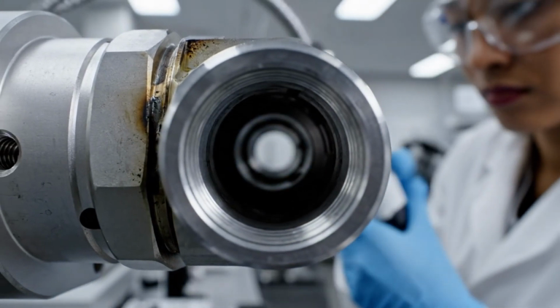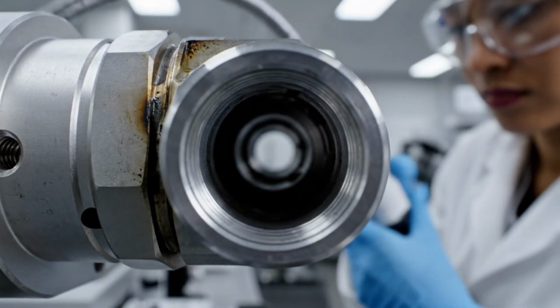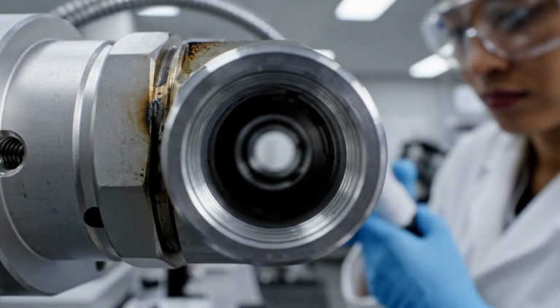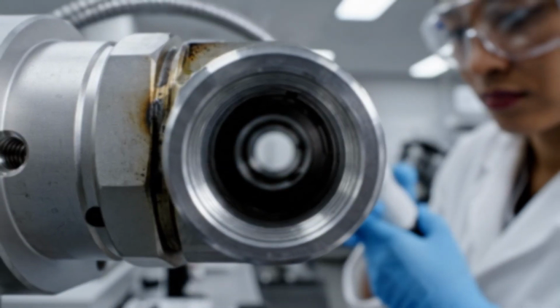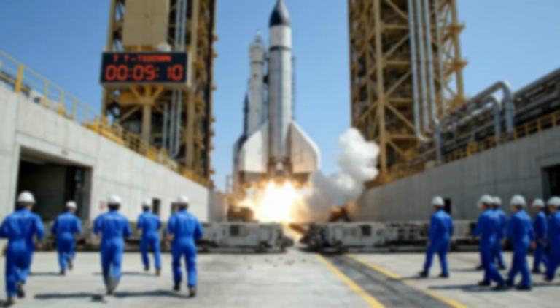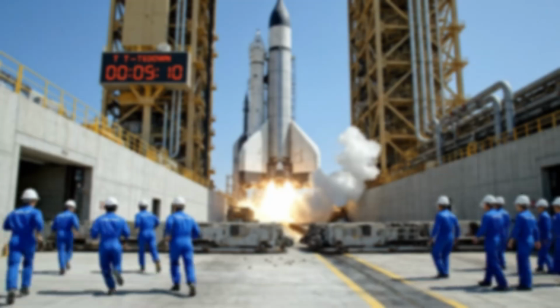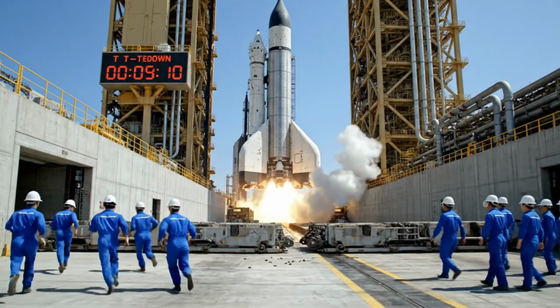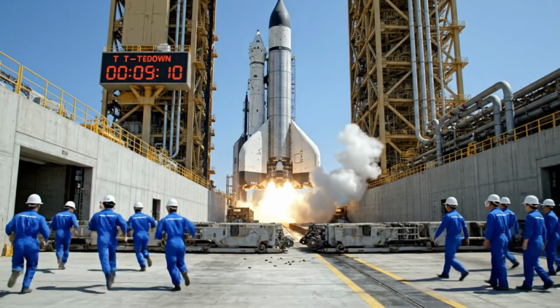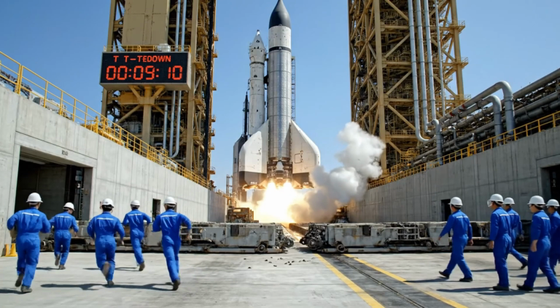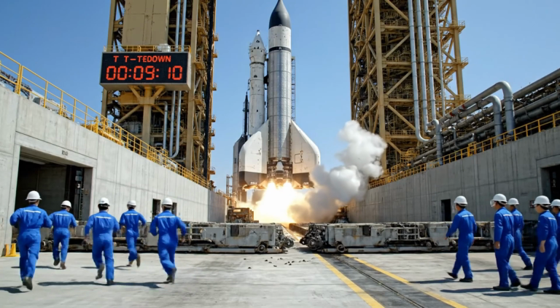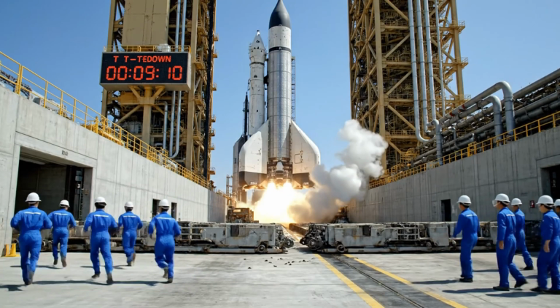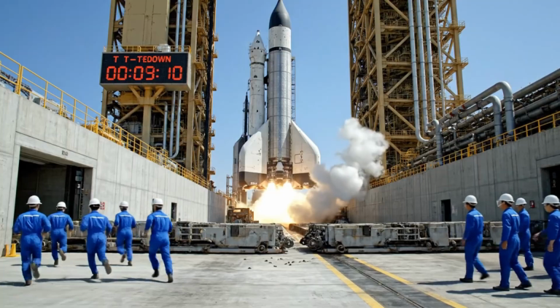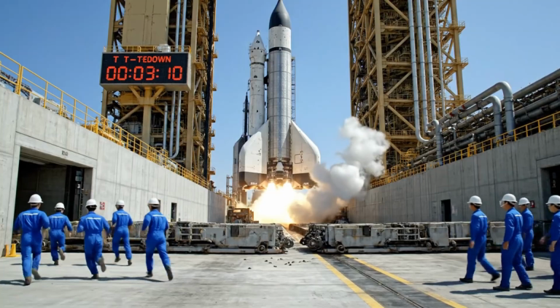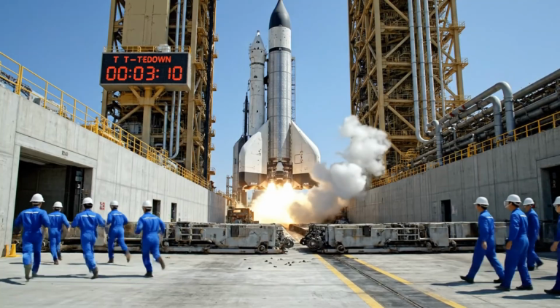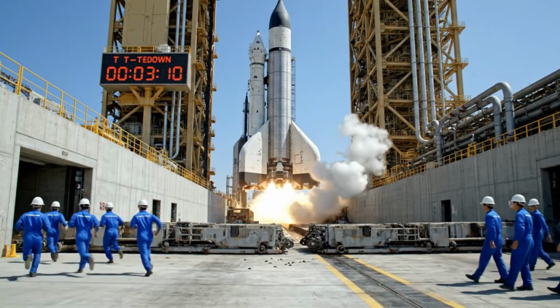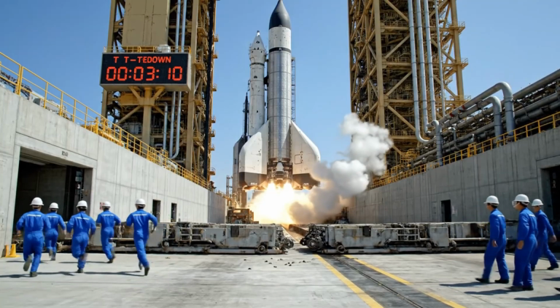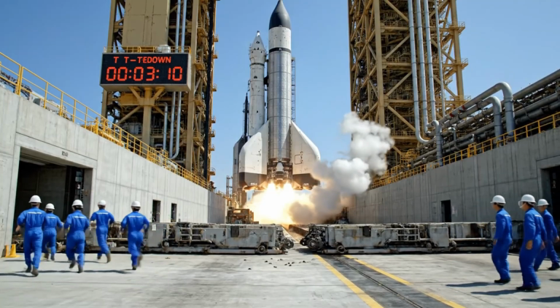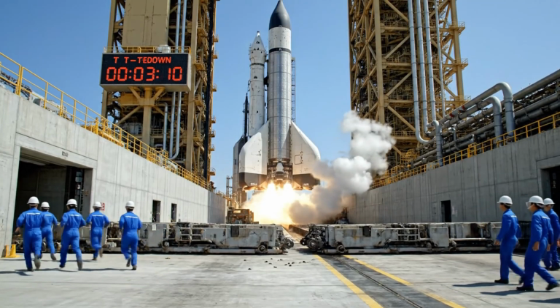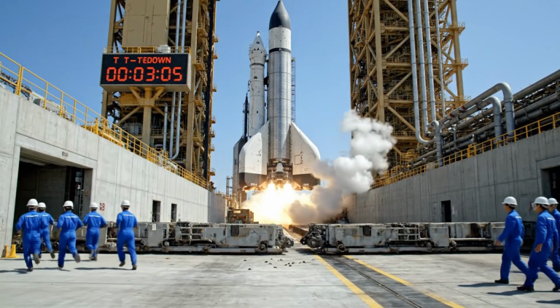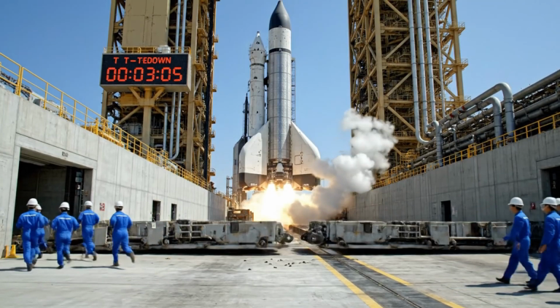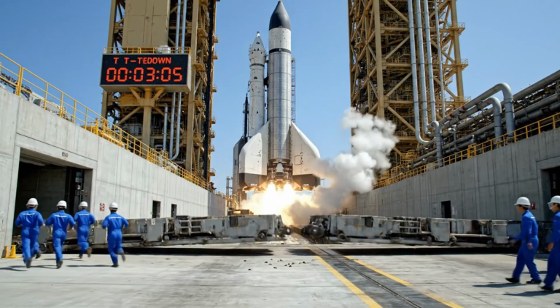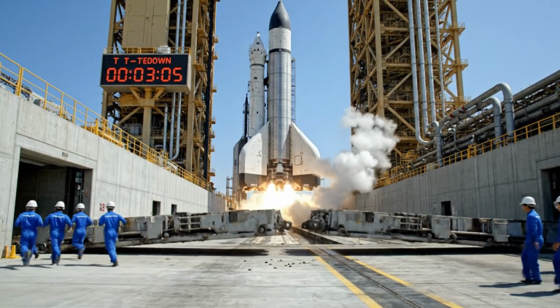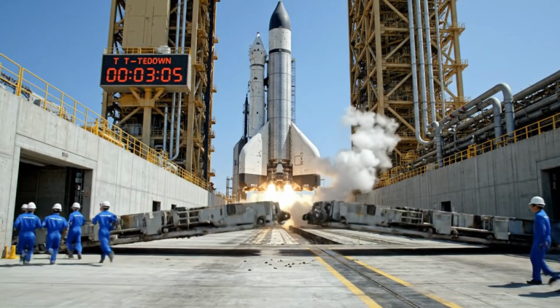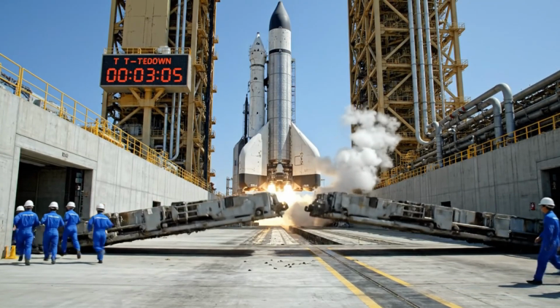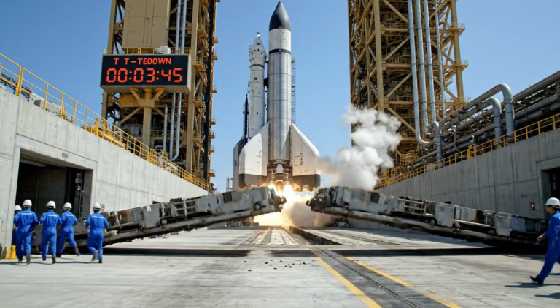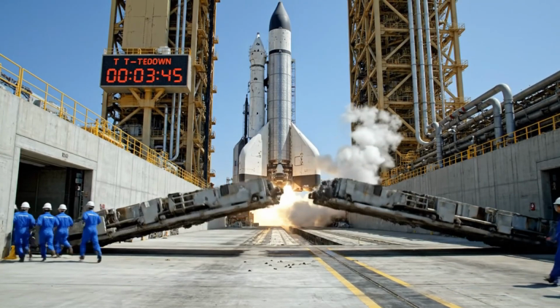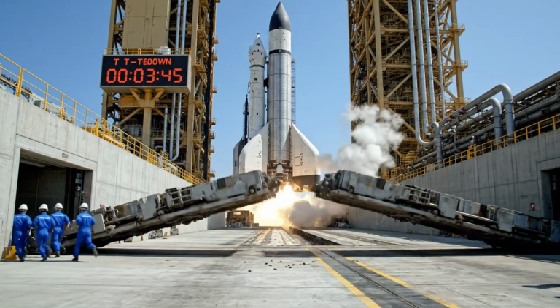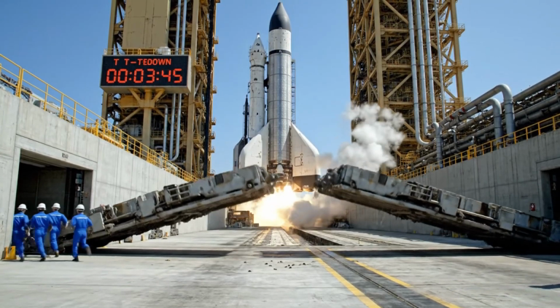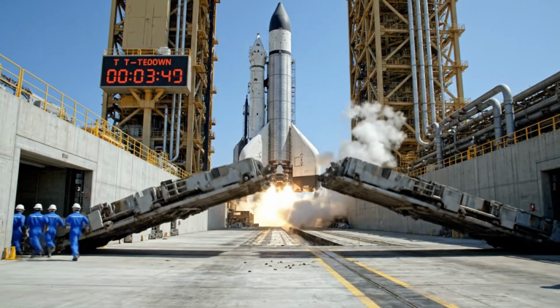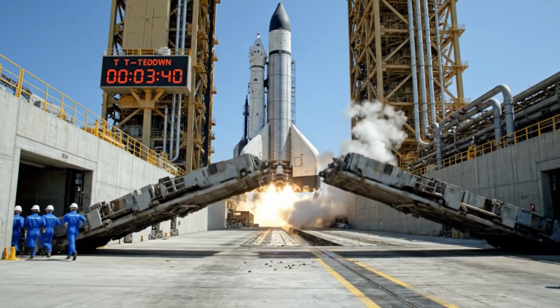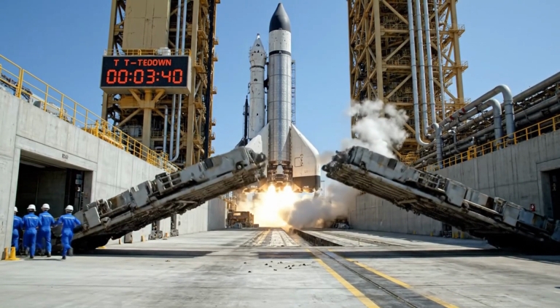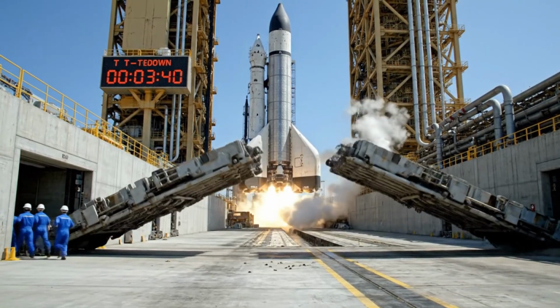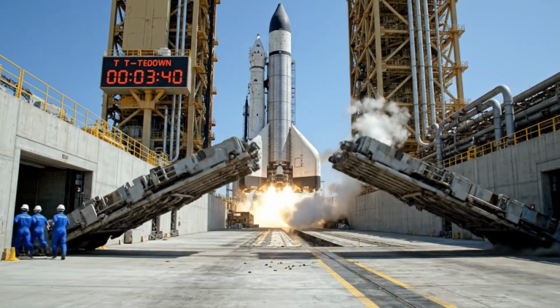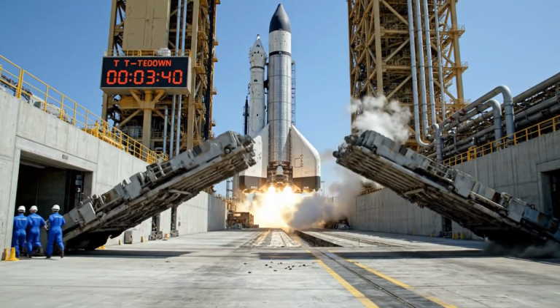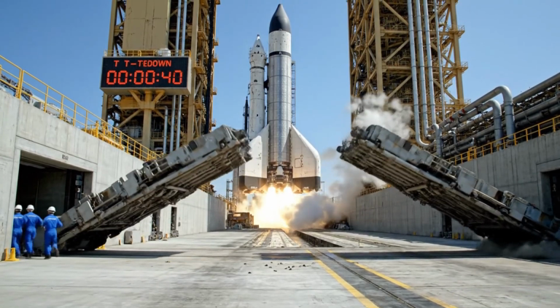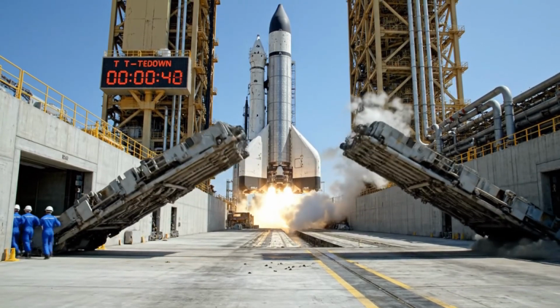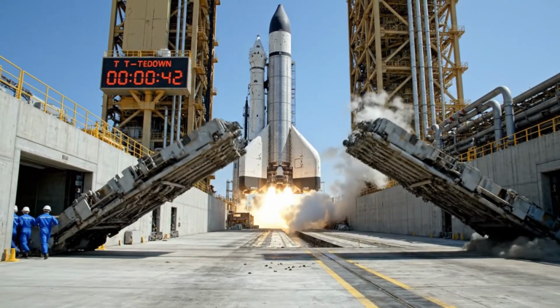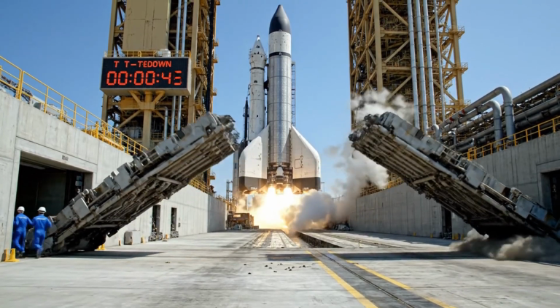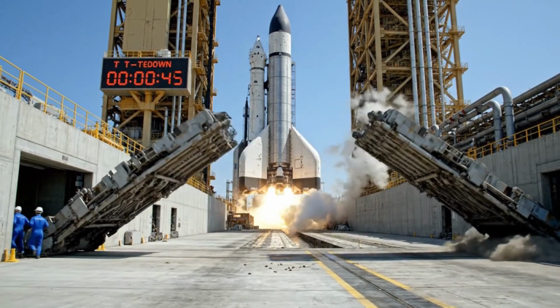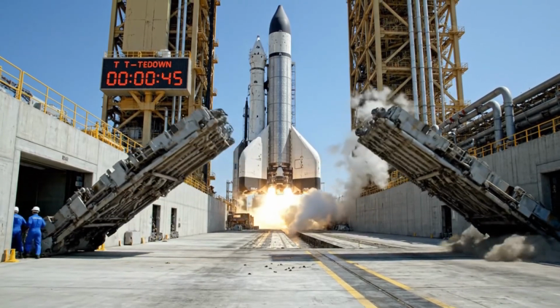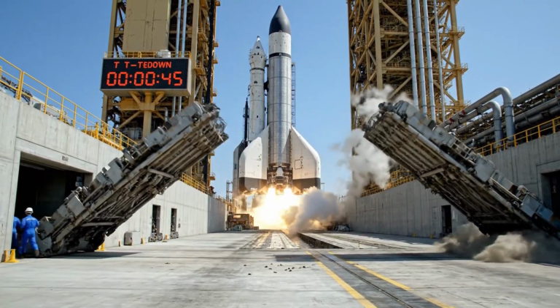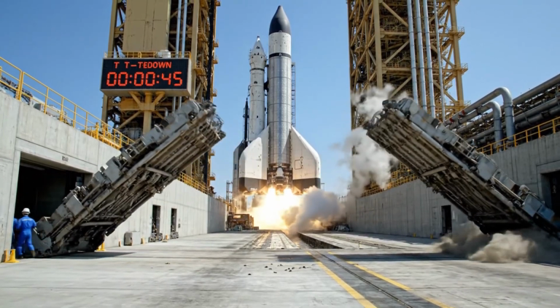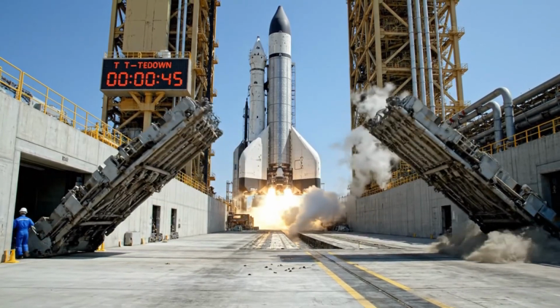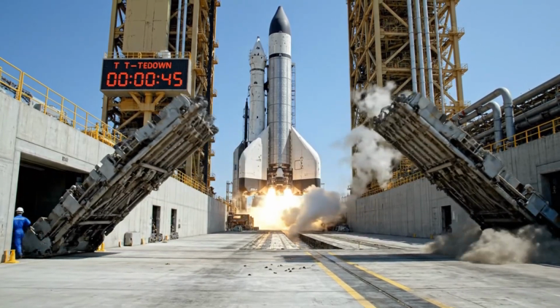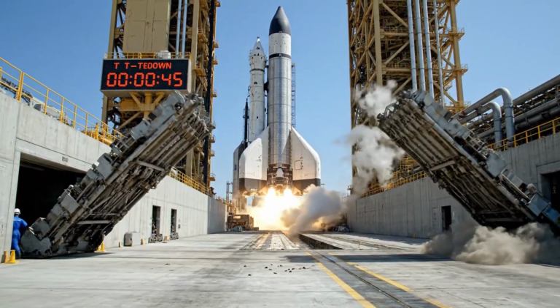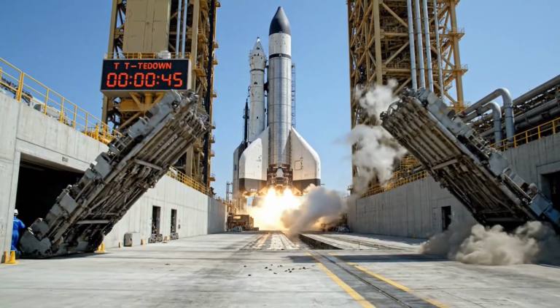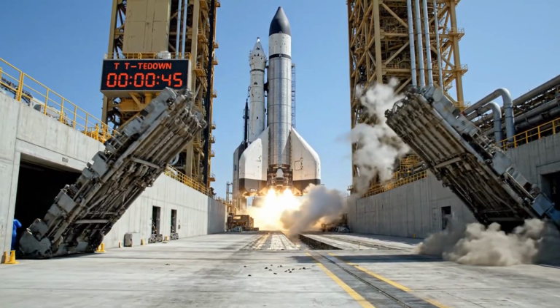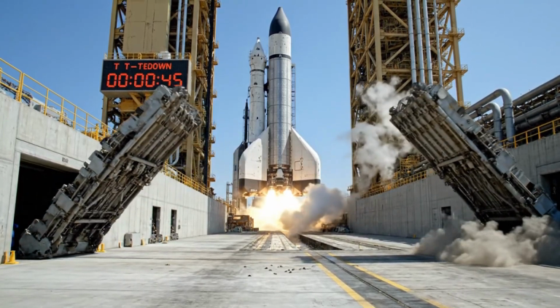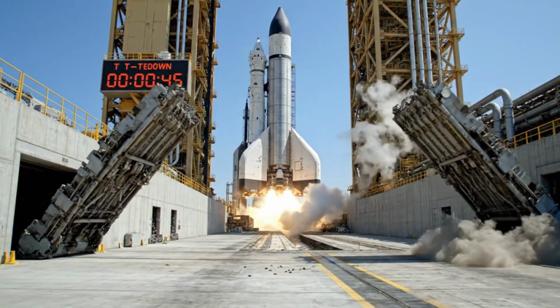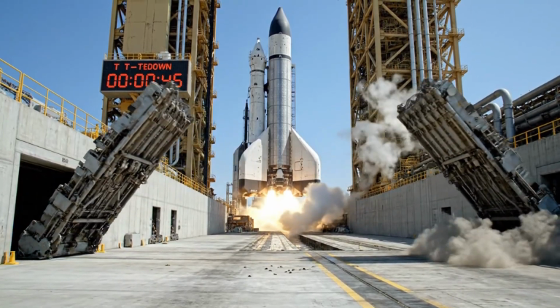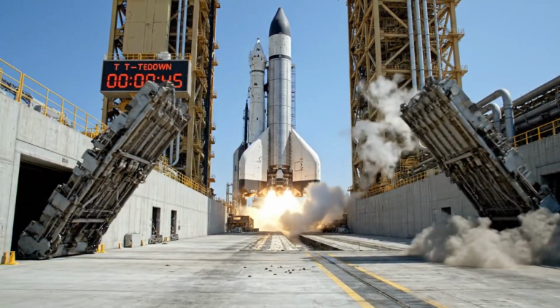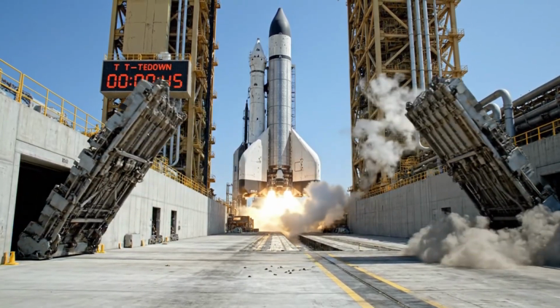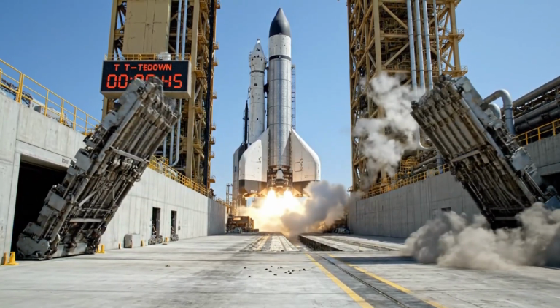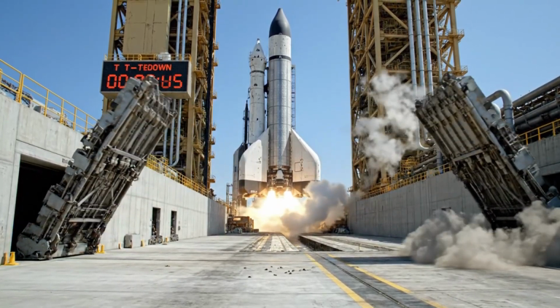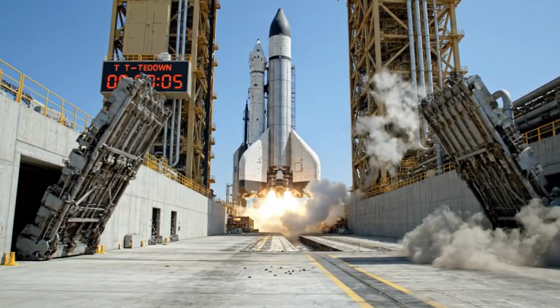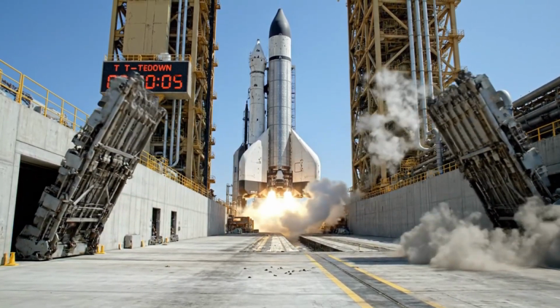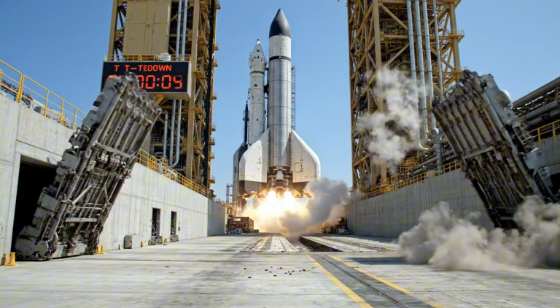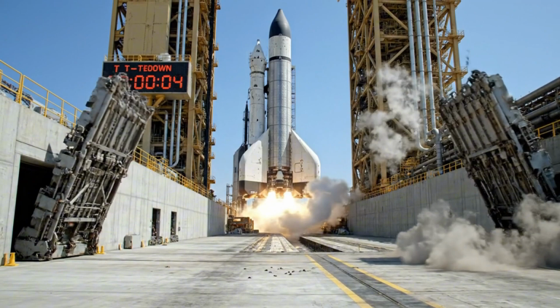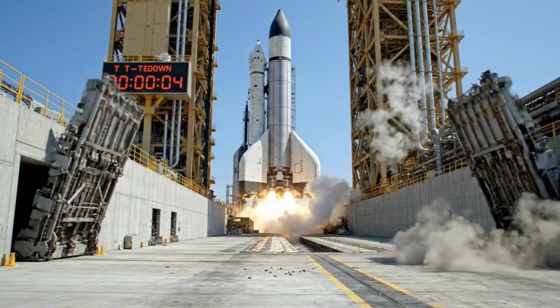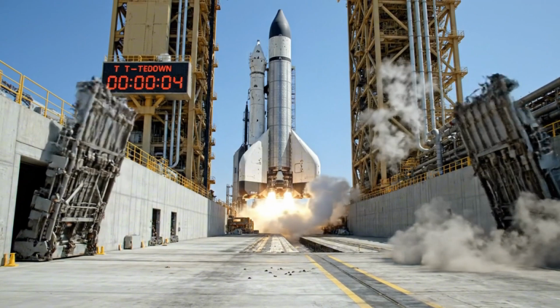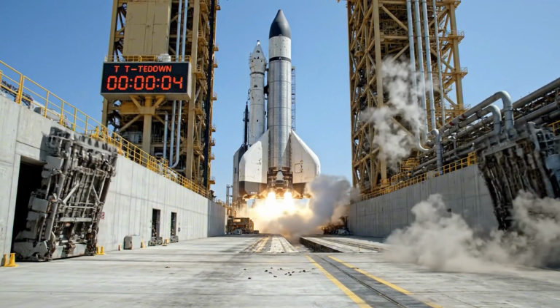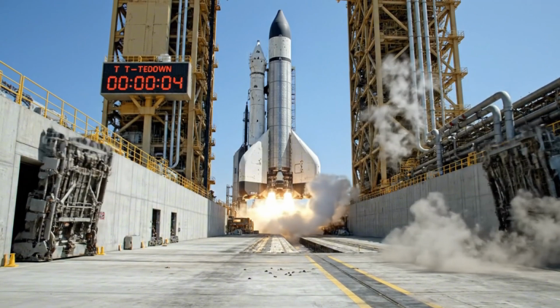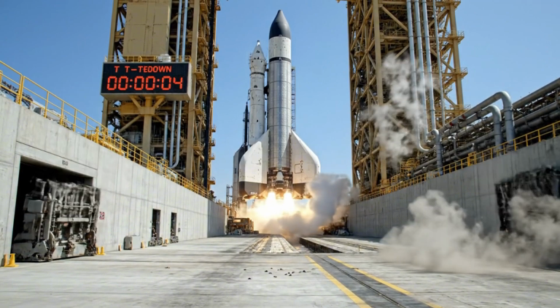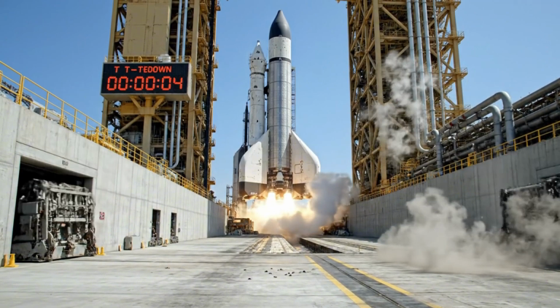T minus one minute, ground clear. T minus ten, nine, eight, seven, six, five.